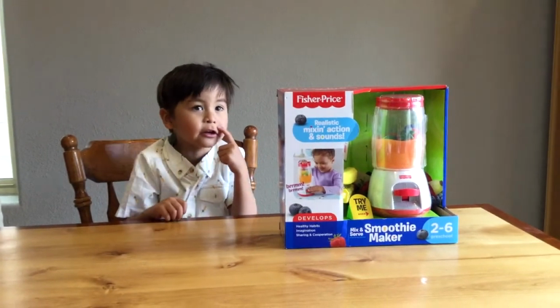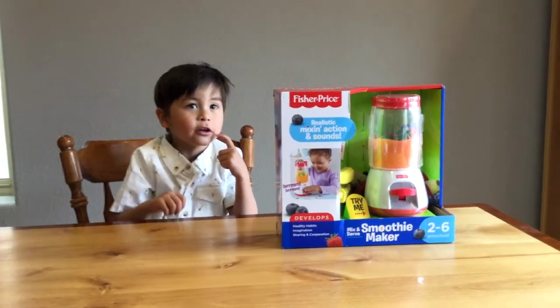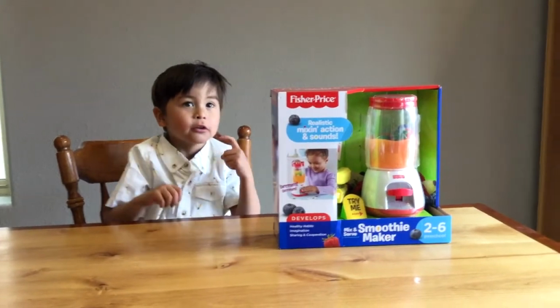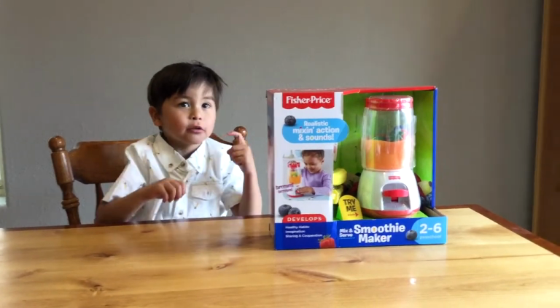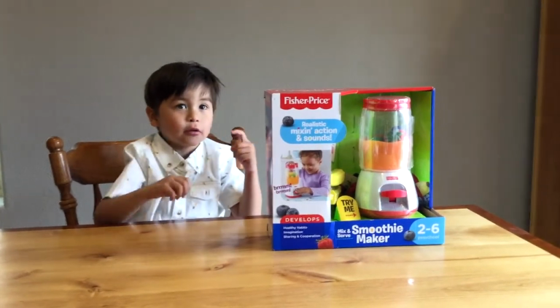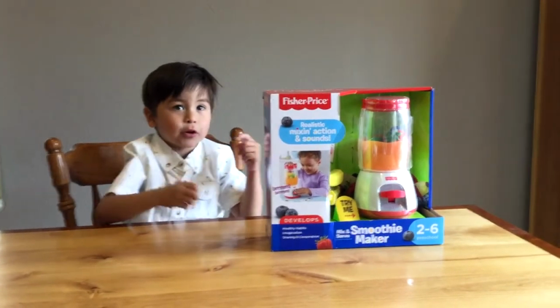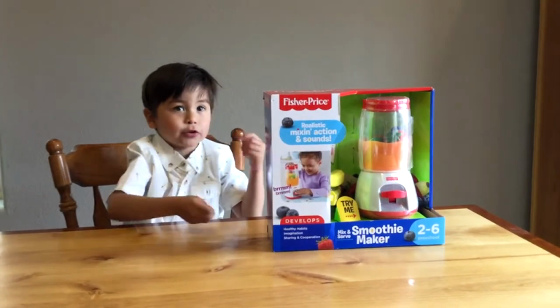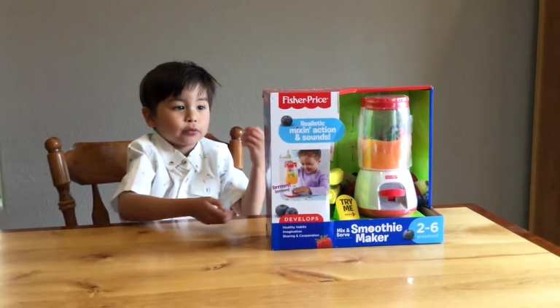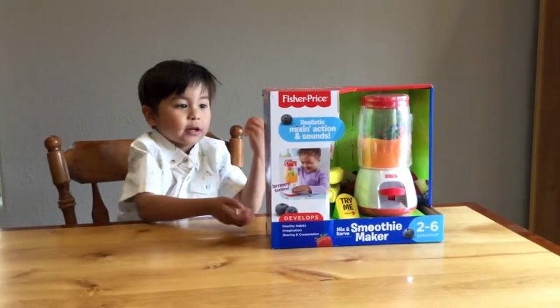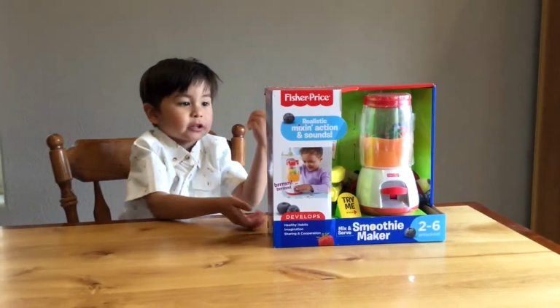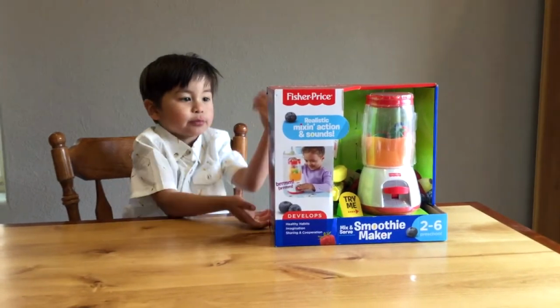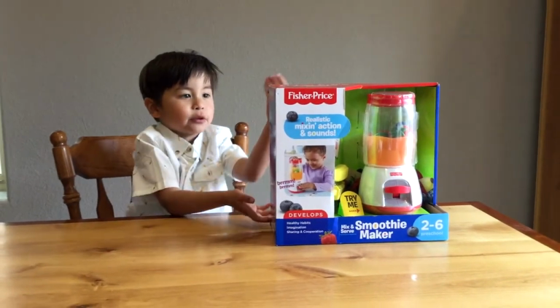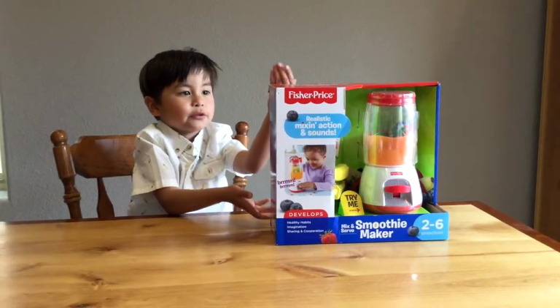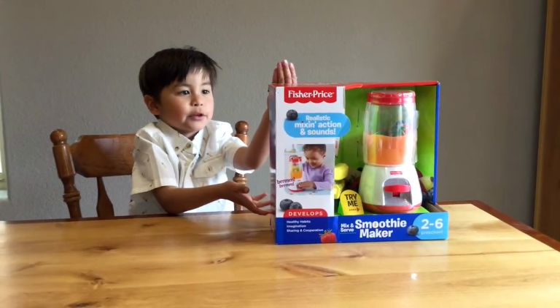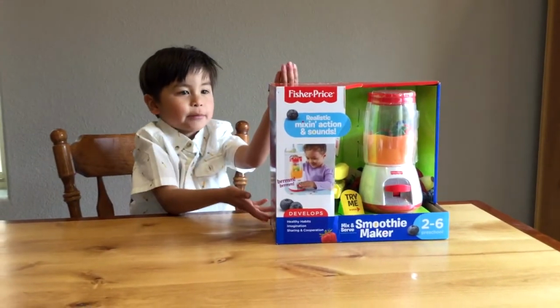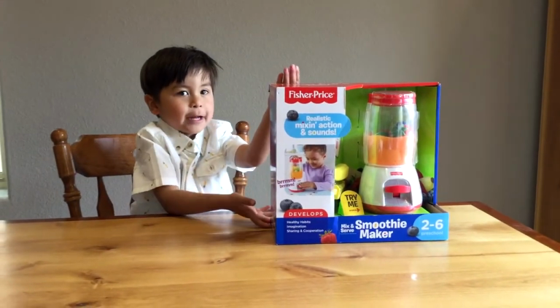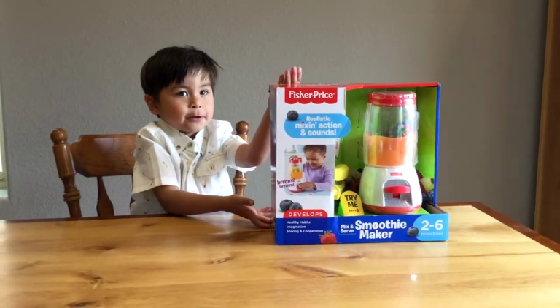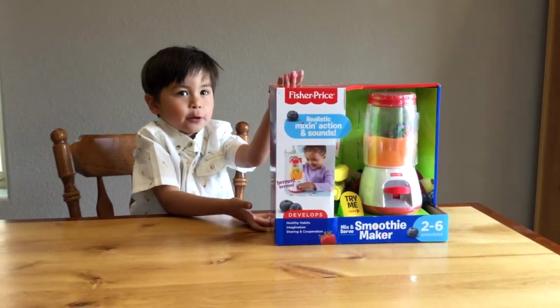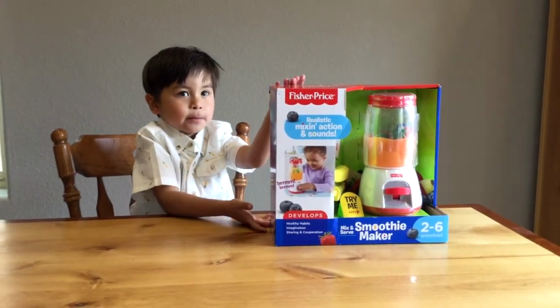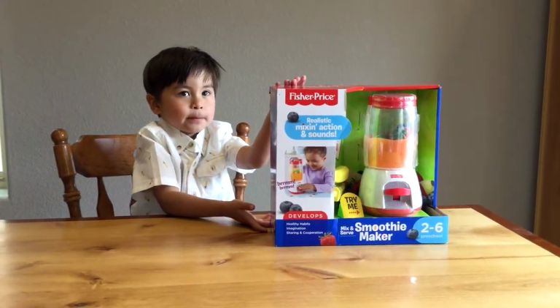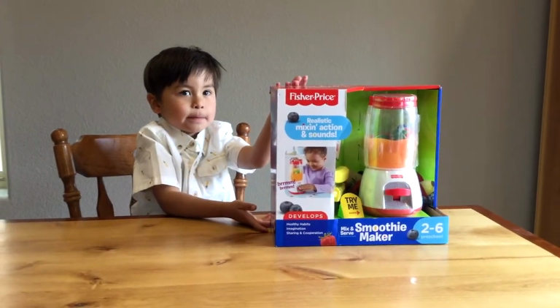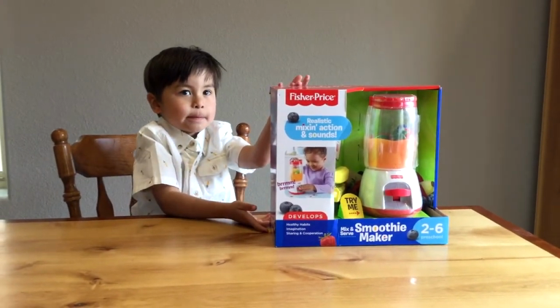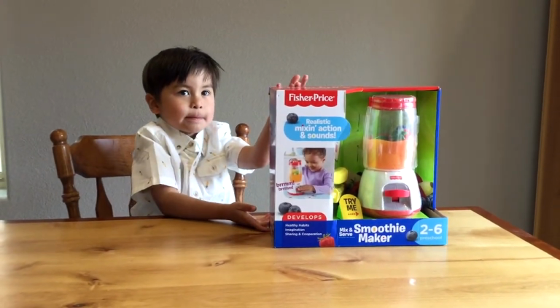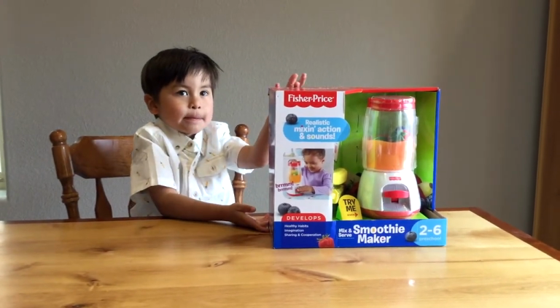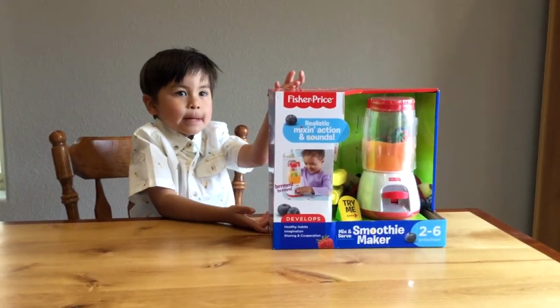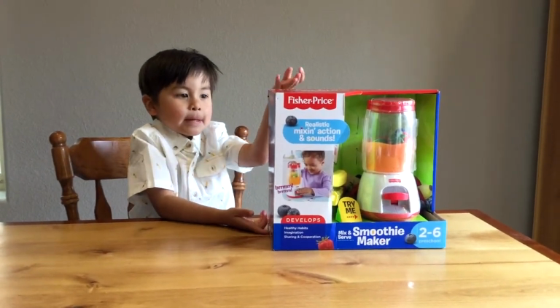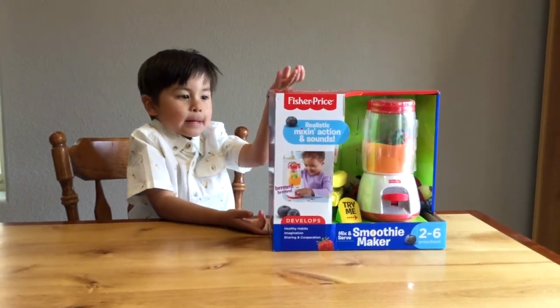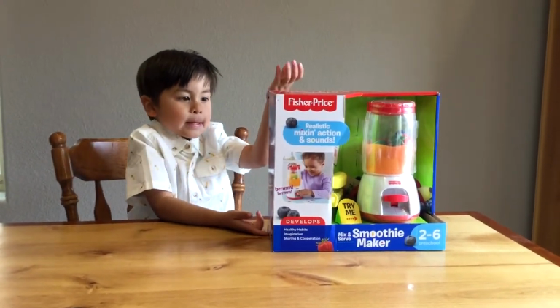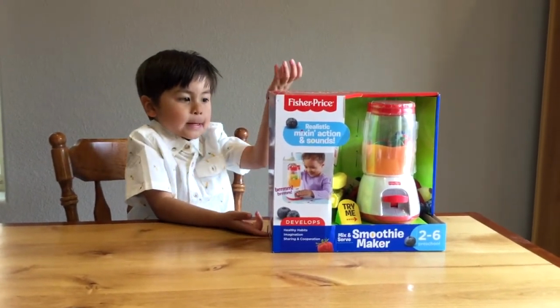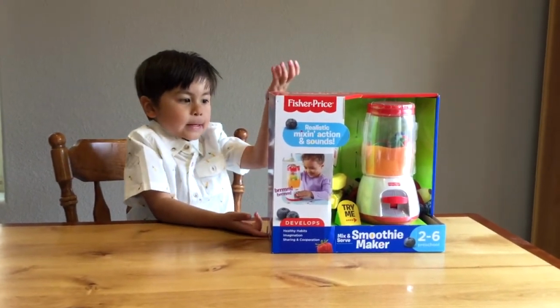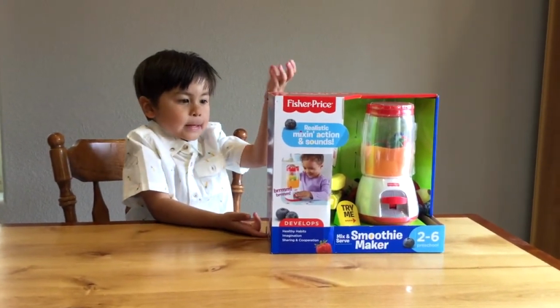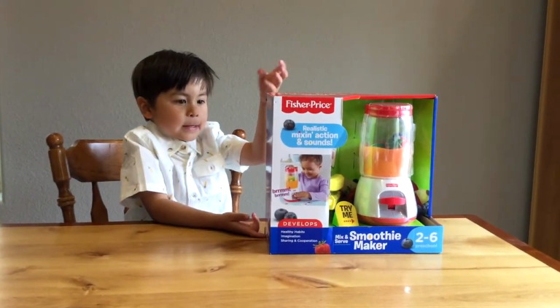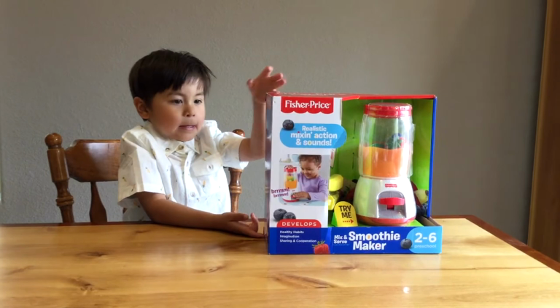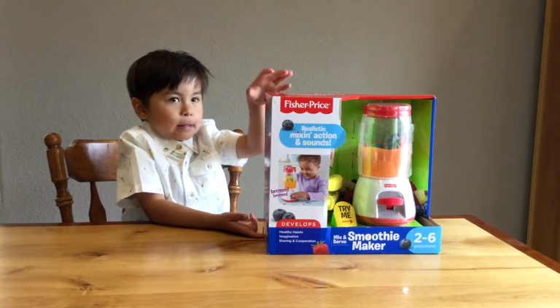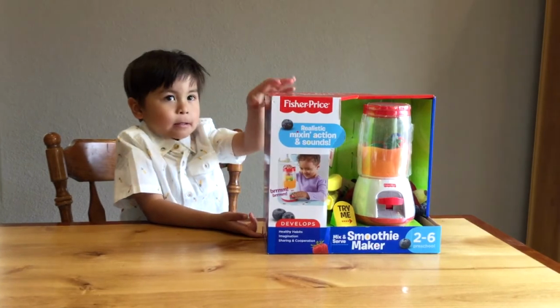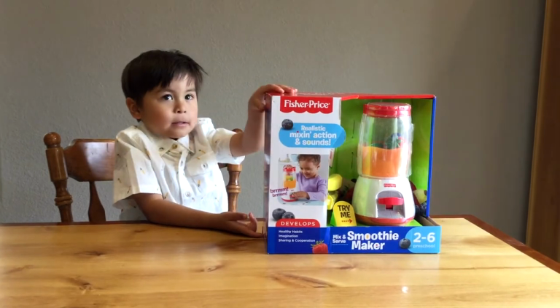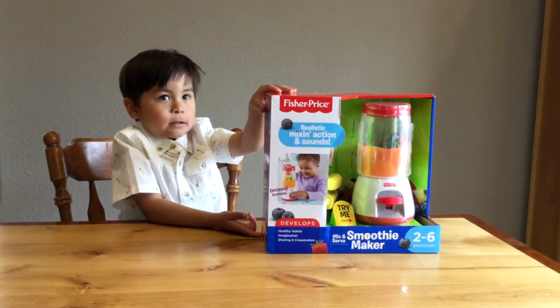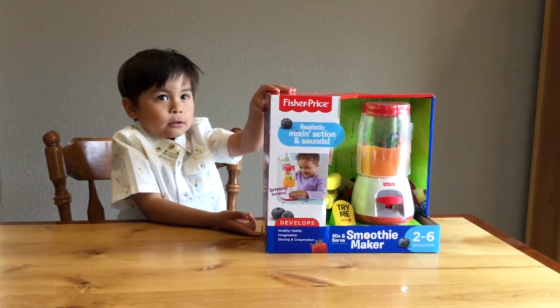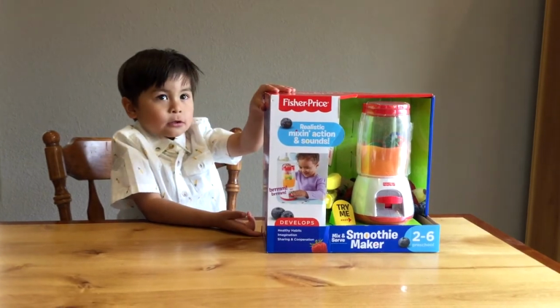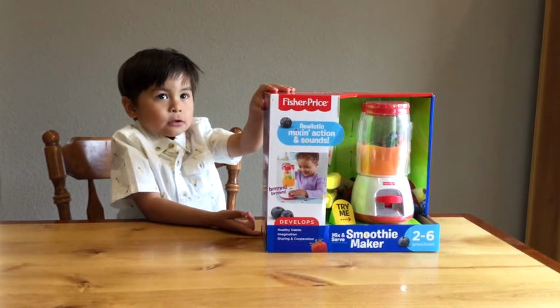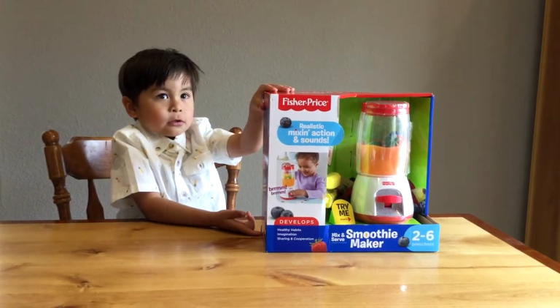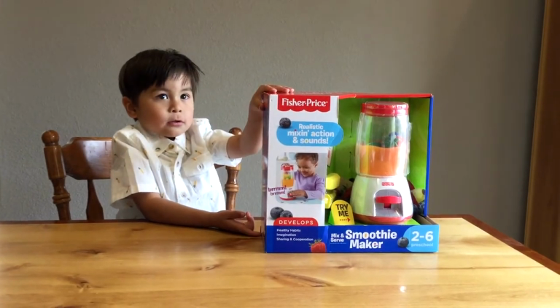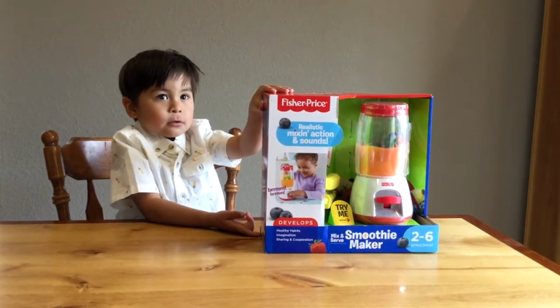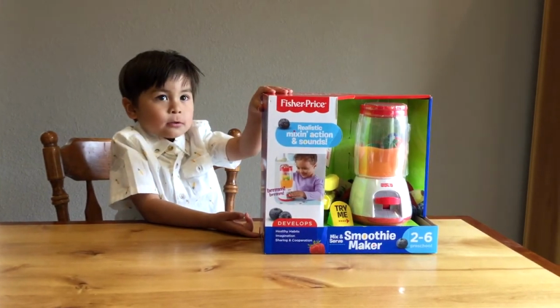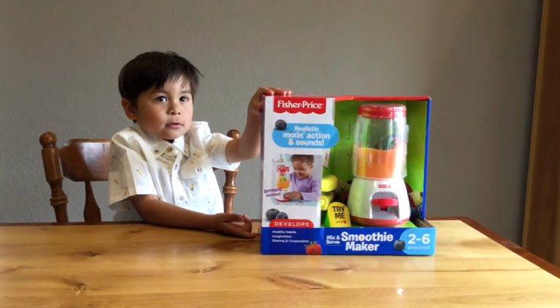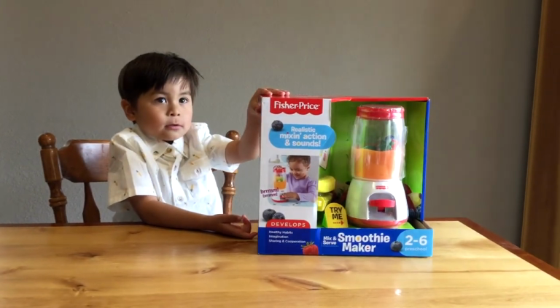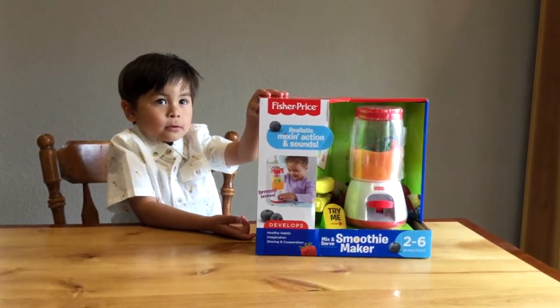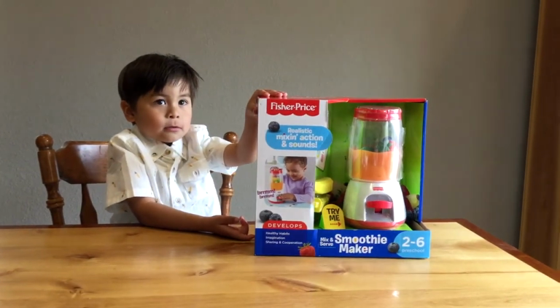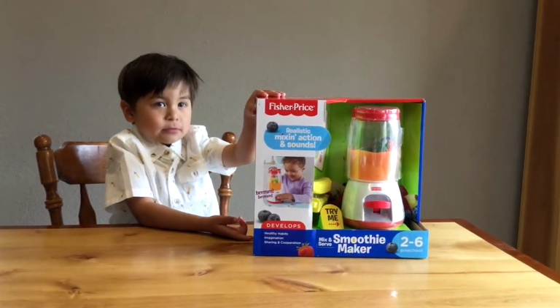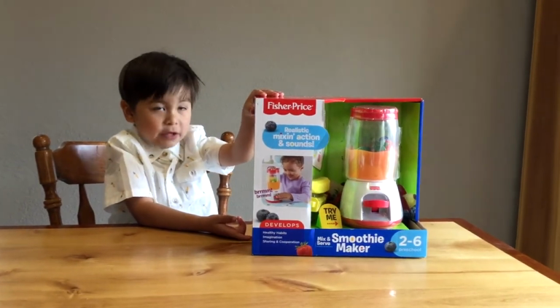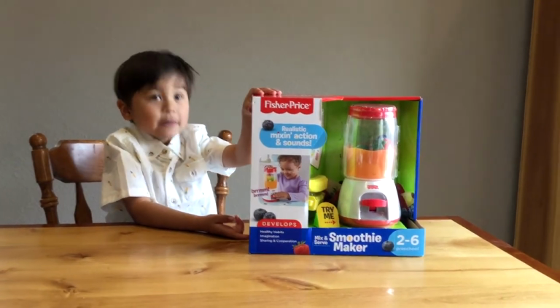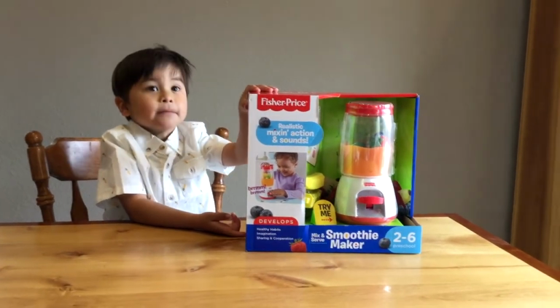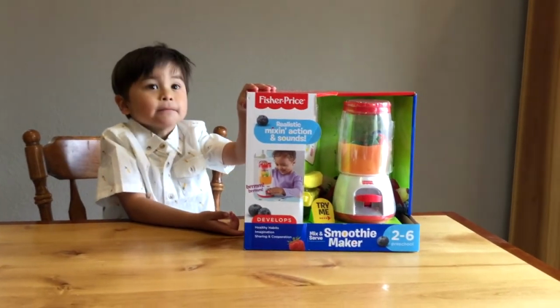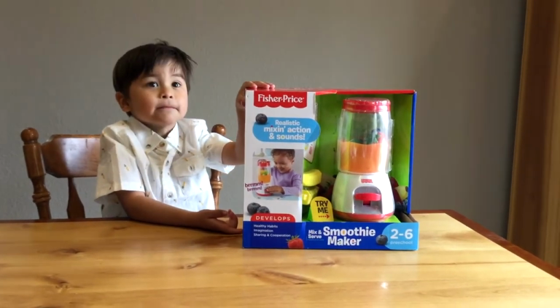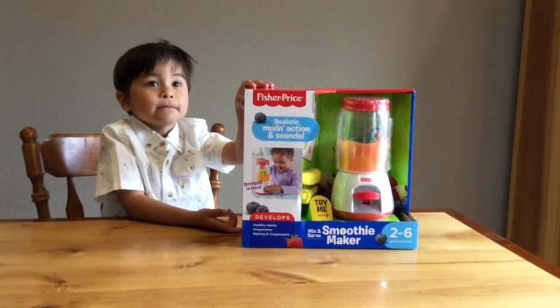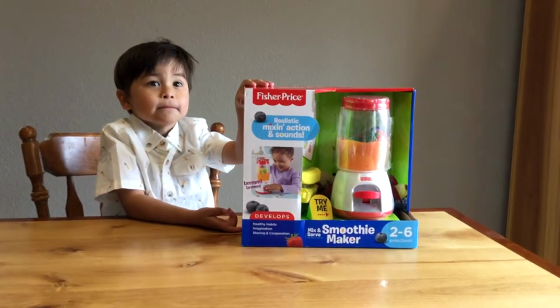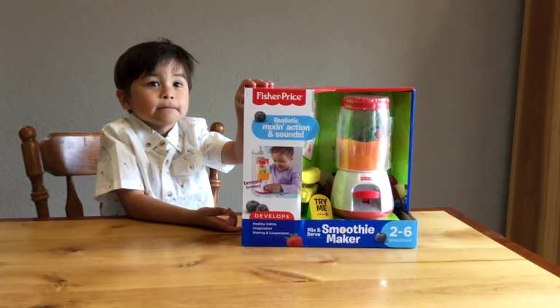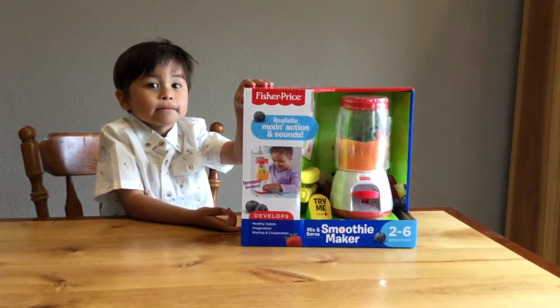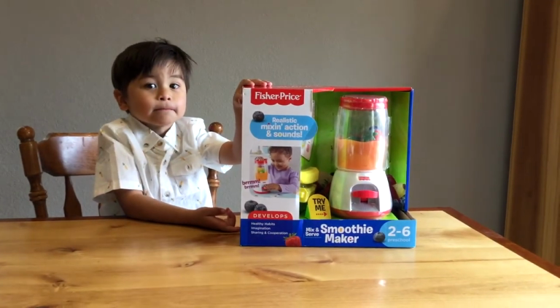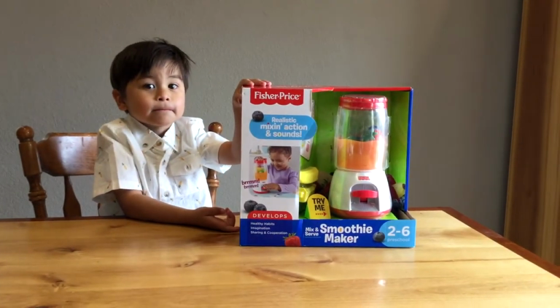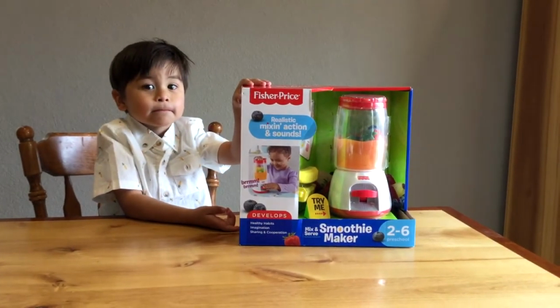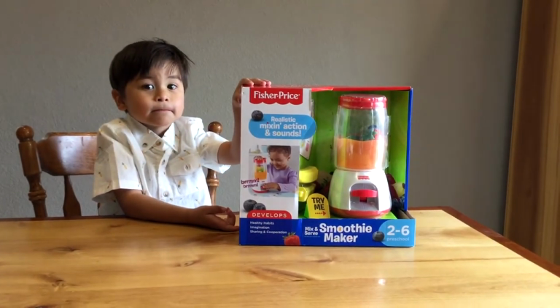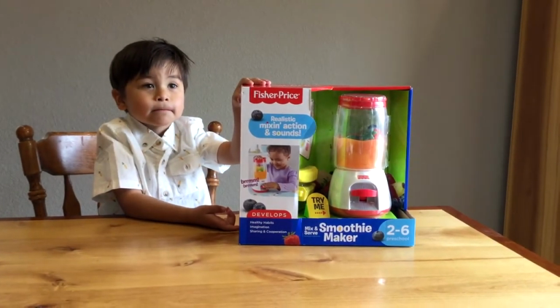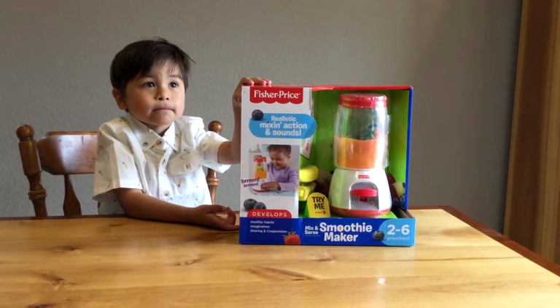Today I'm going to do my smoothie maker. Alright, what are we going to do? Are we going to open it up? Yep! Alright, let's open it up.